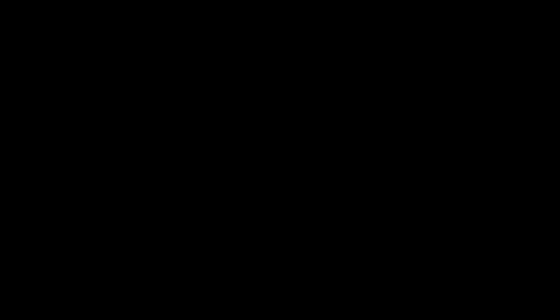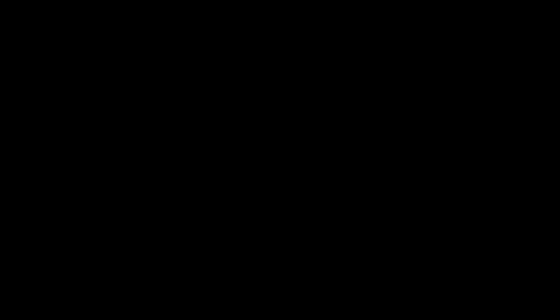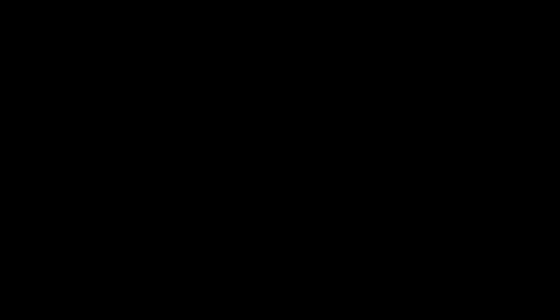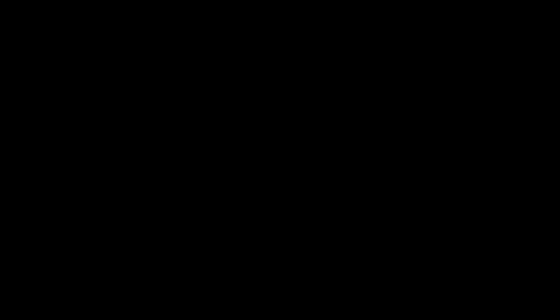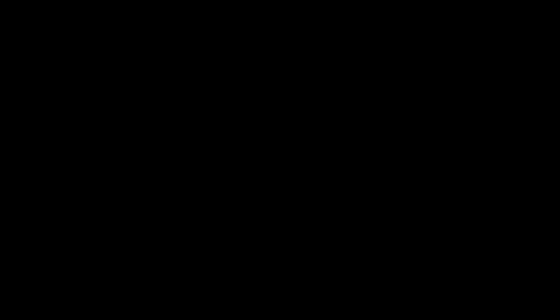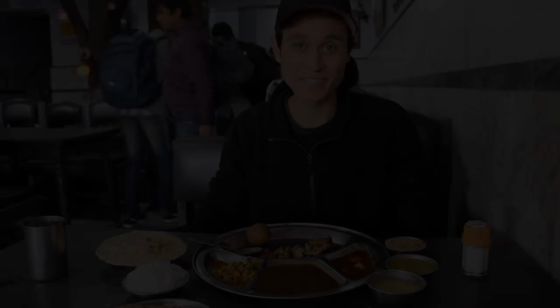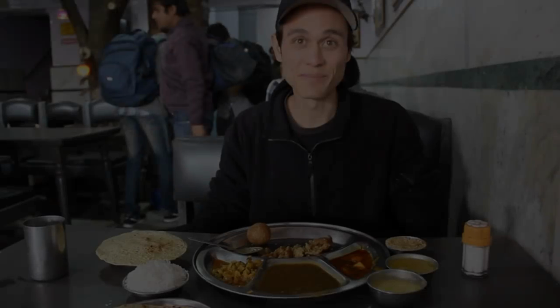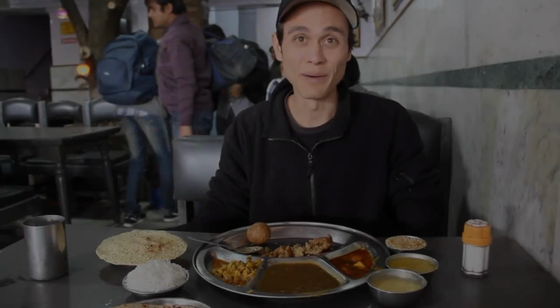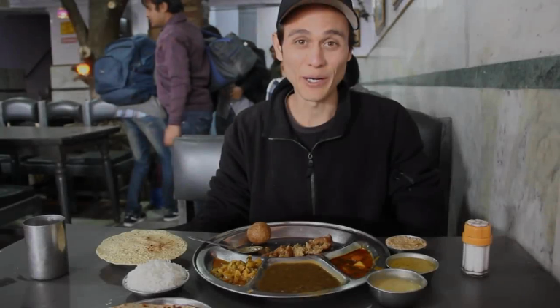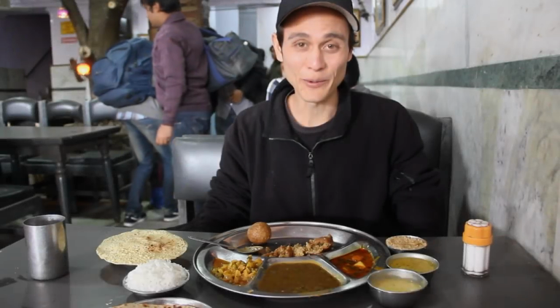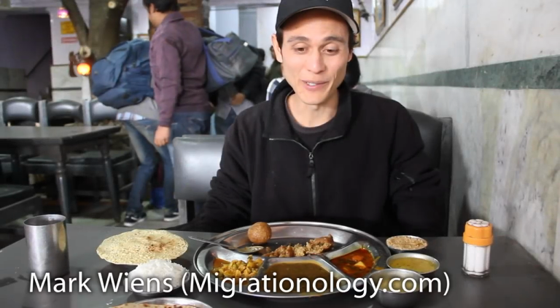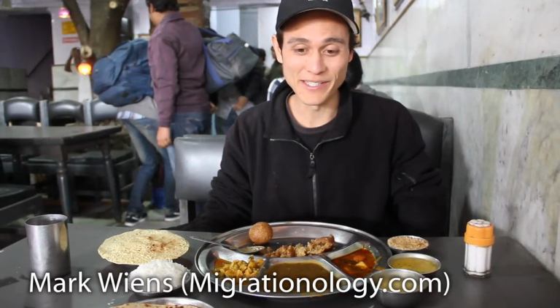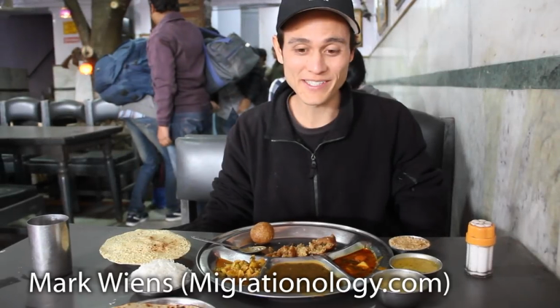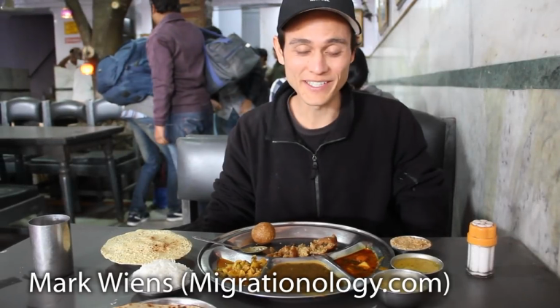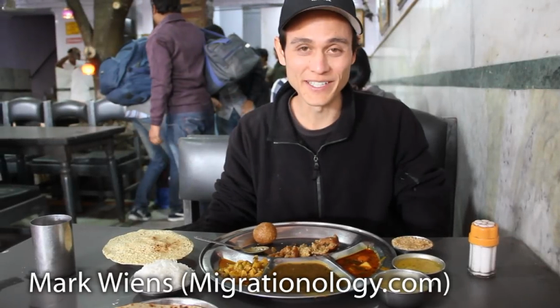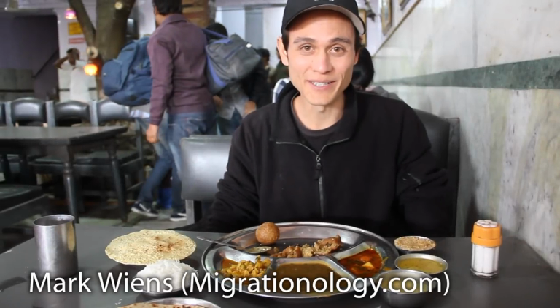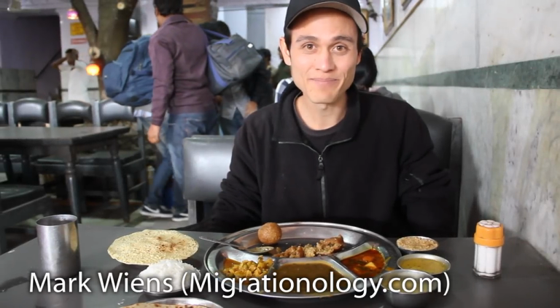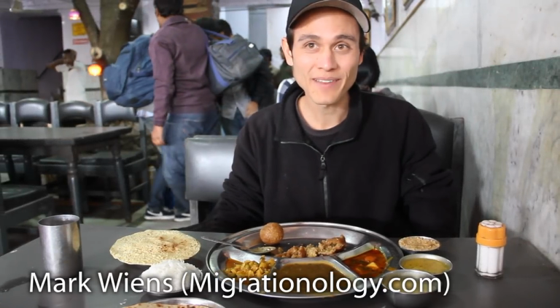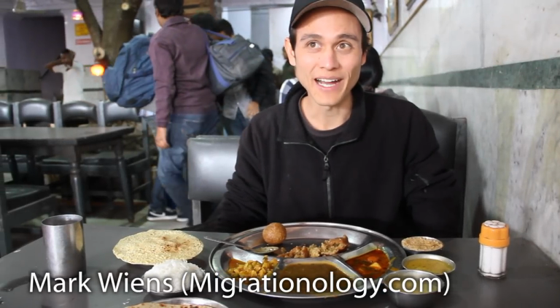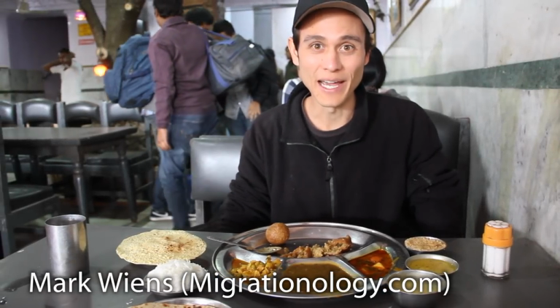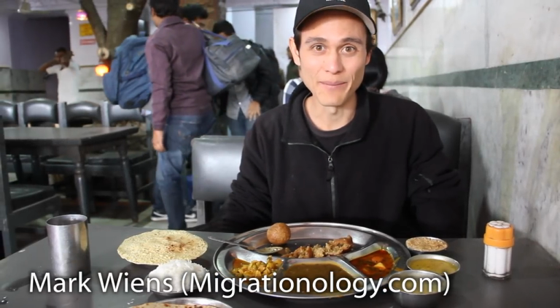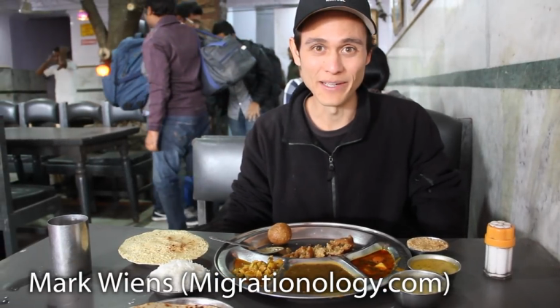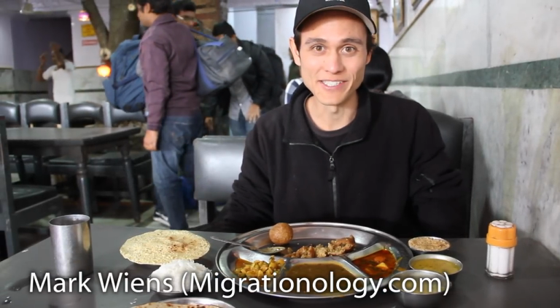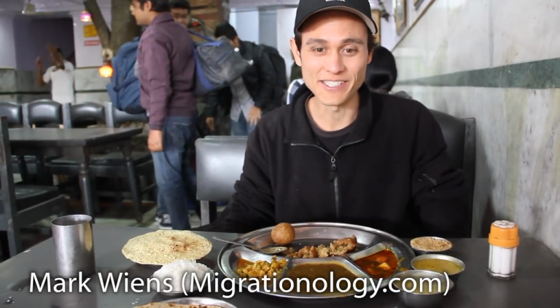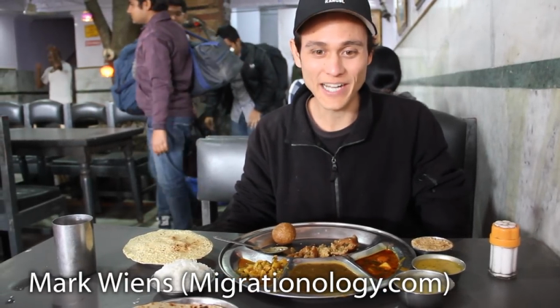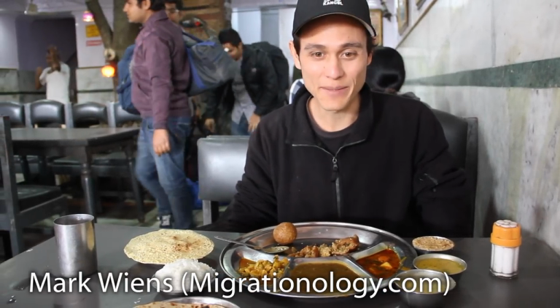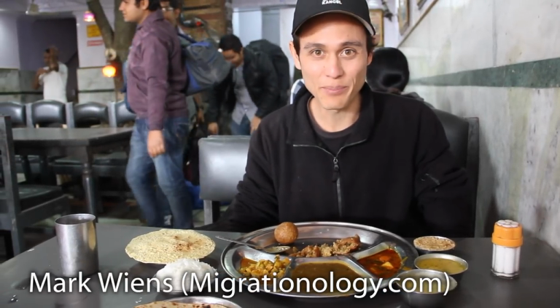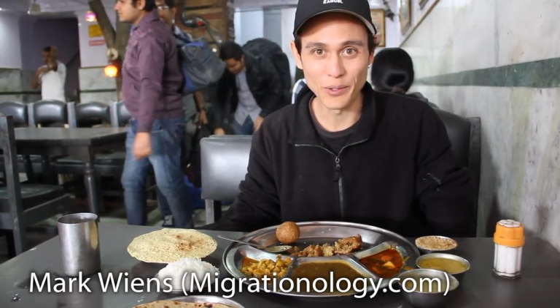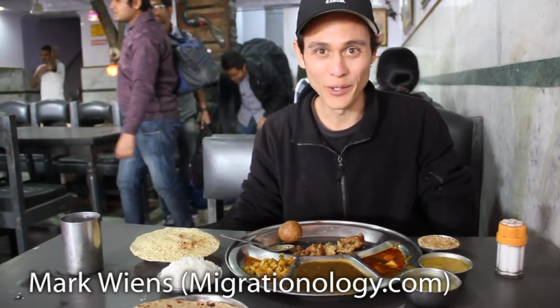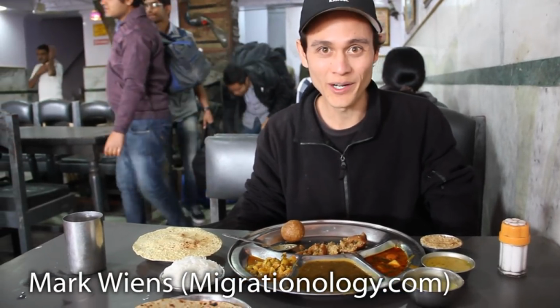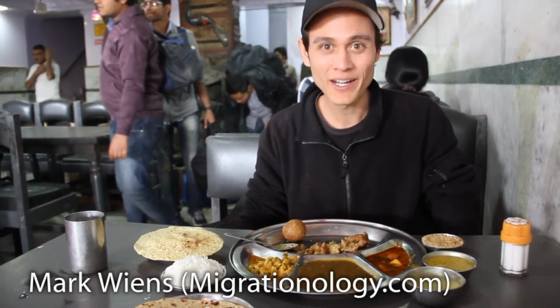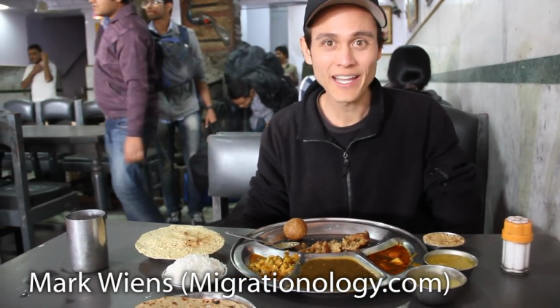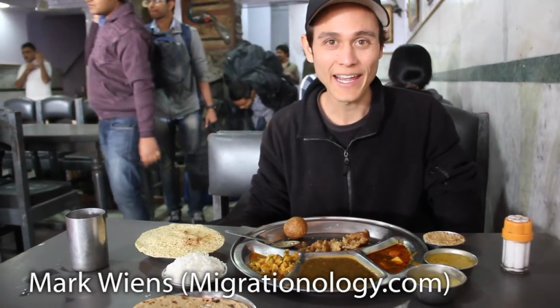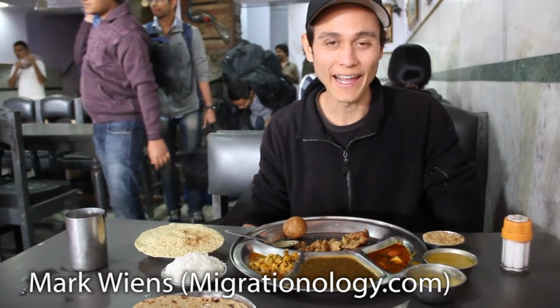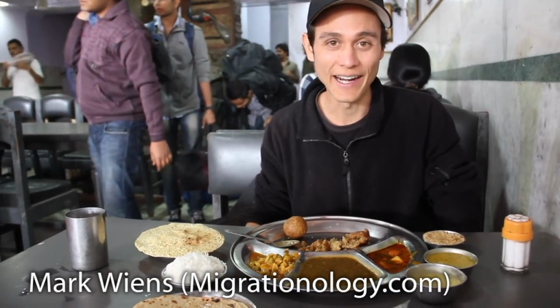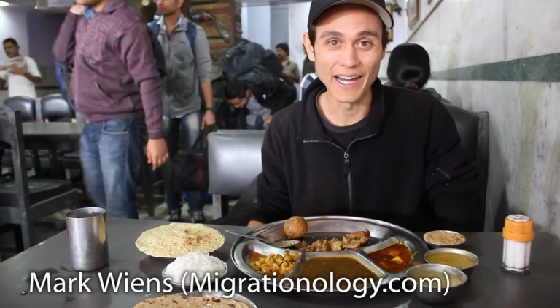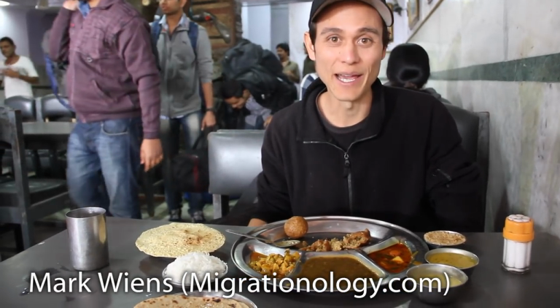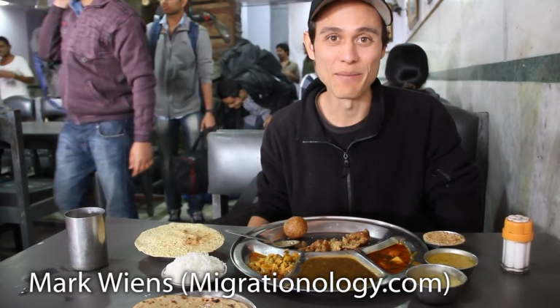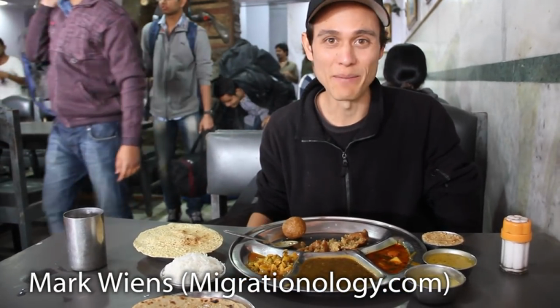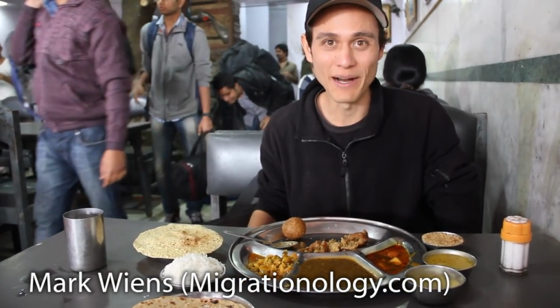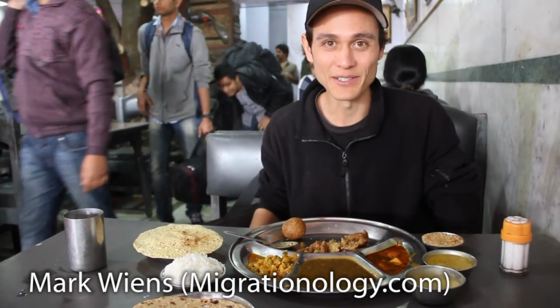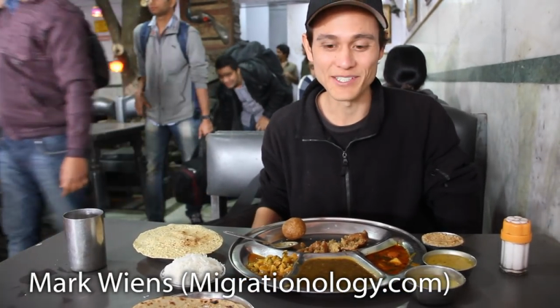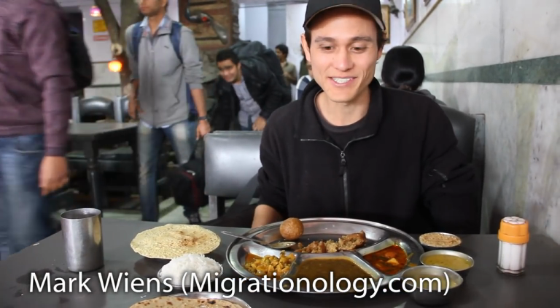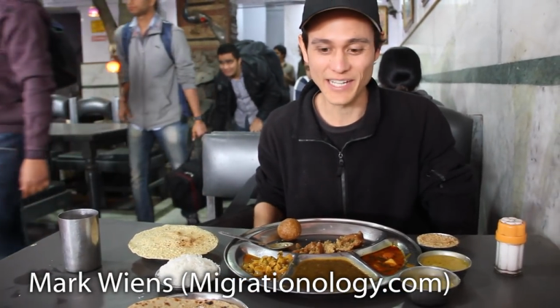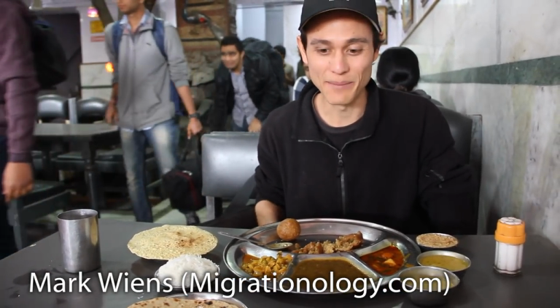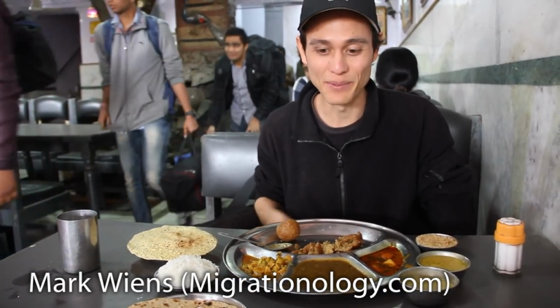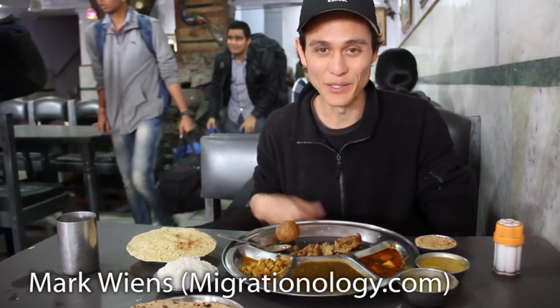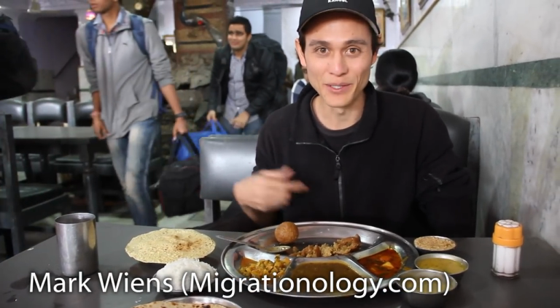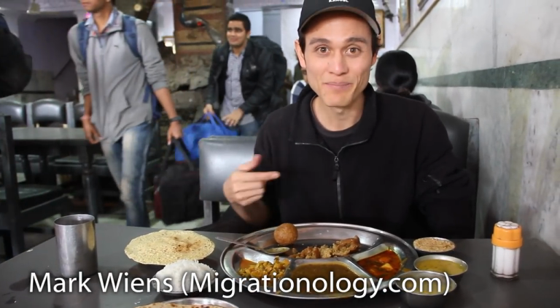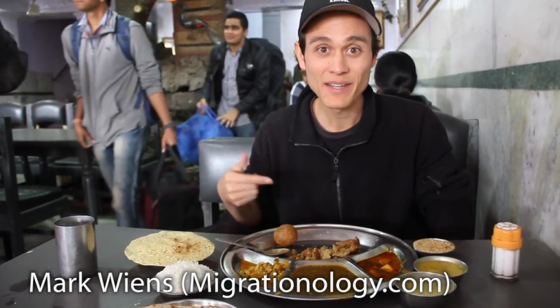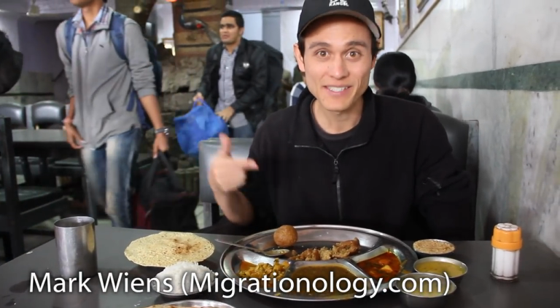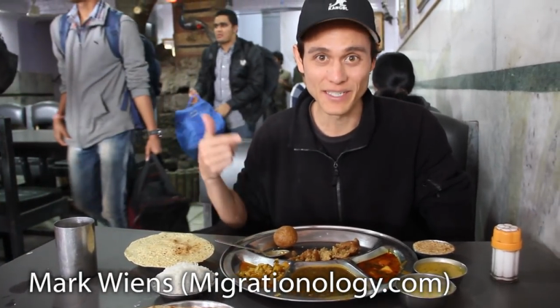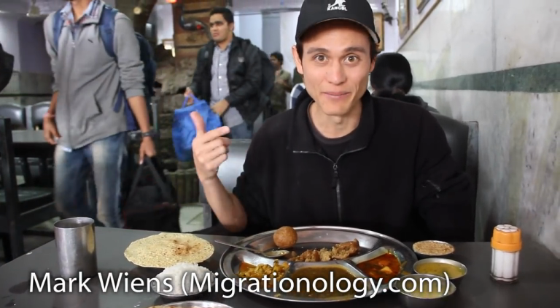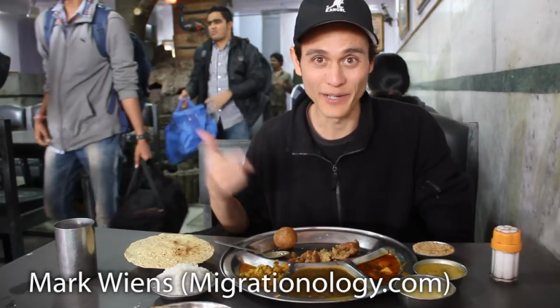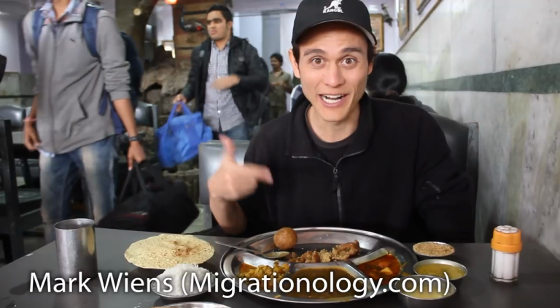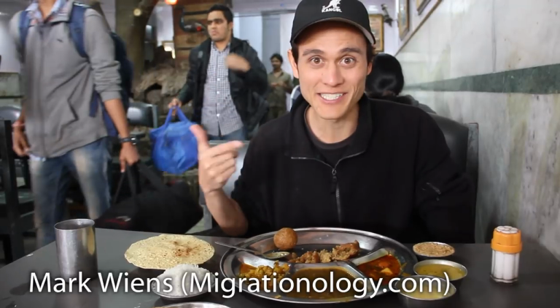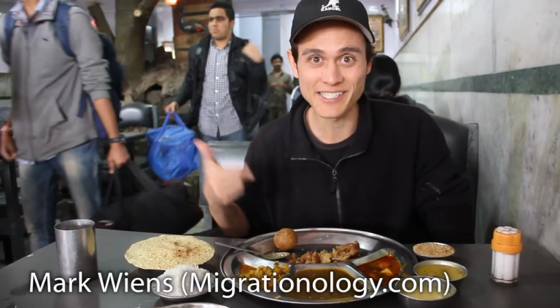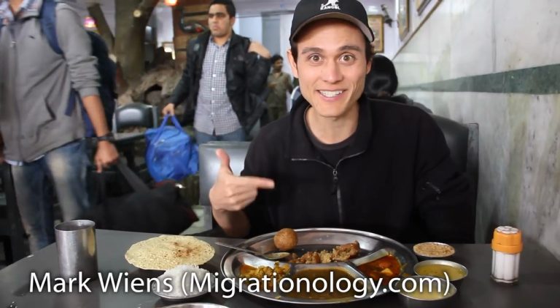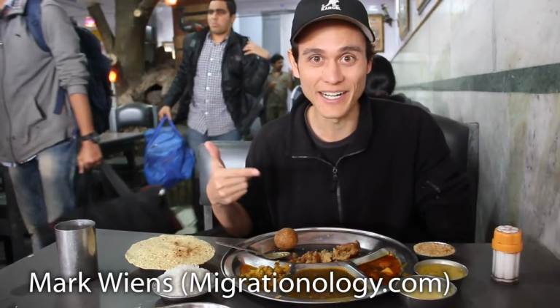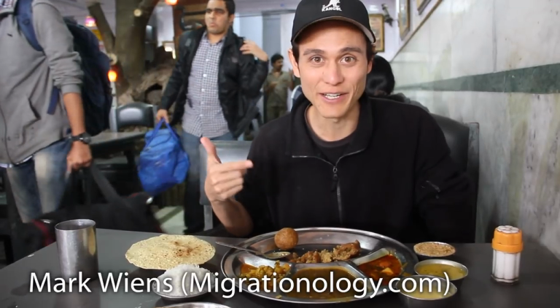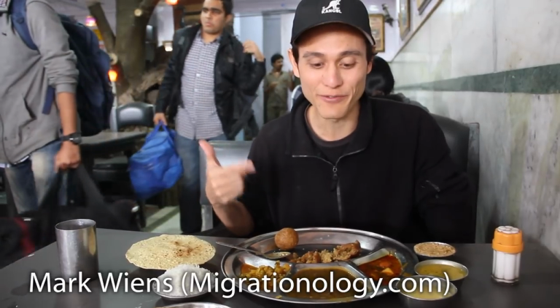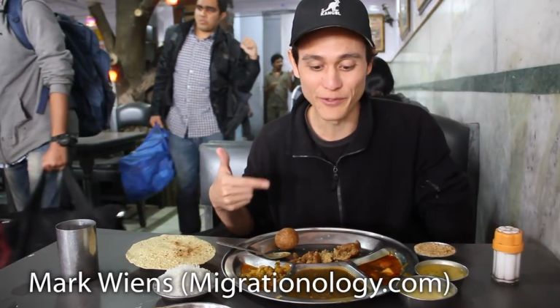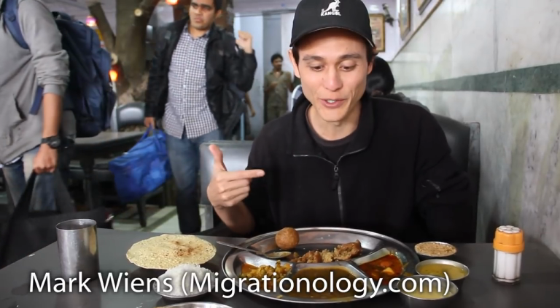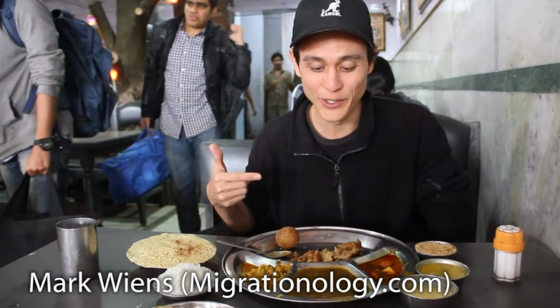Okay, it's Mark Wiens here. I am in Jaipur, and I am about to sample some Rajasthani food.